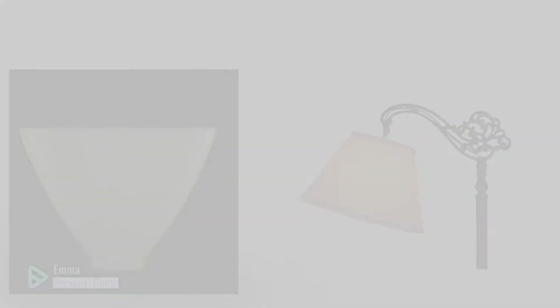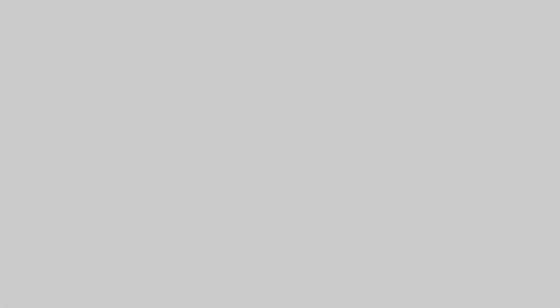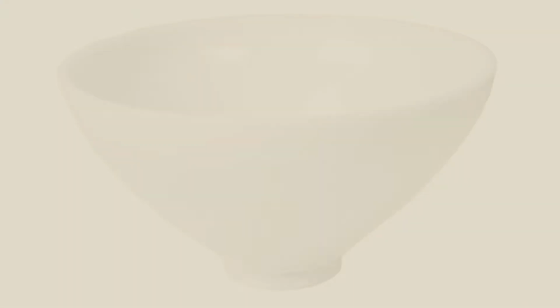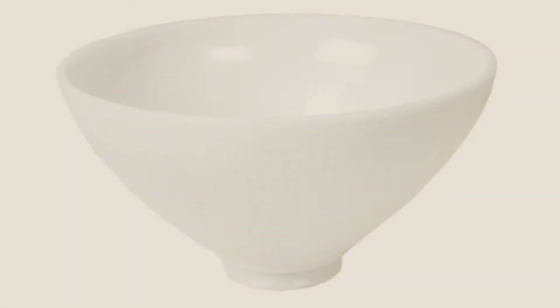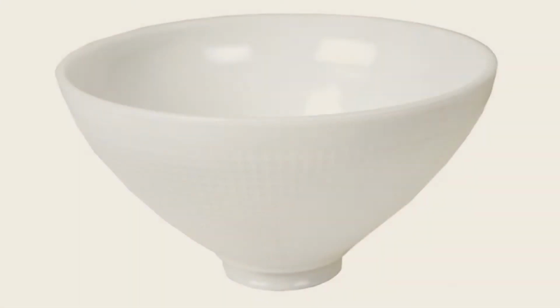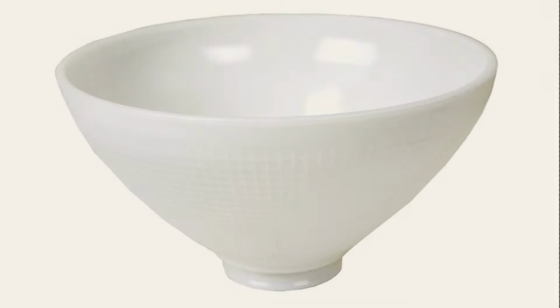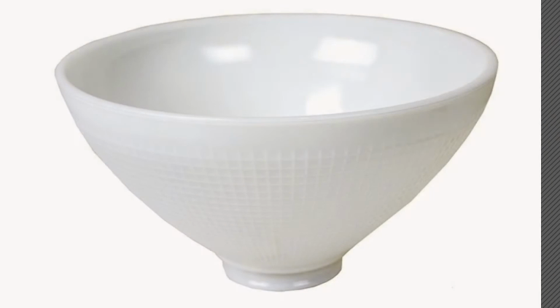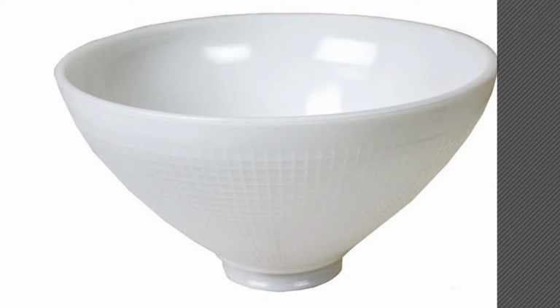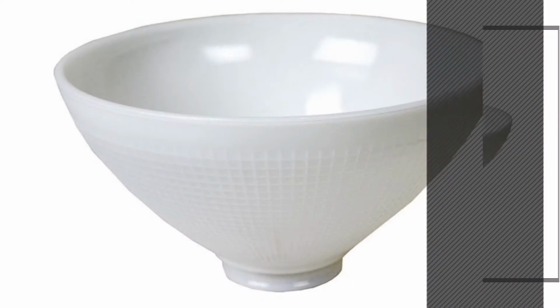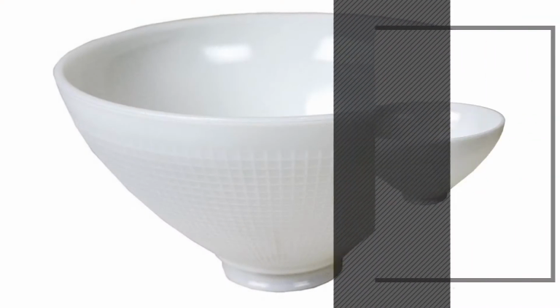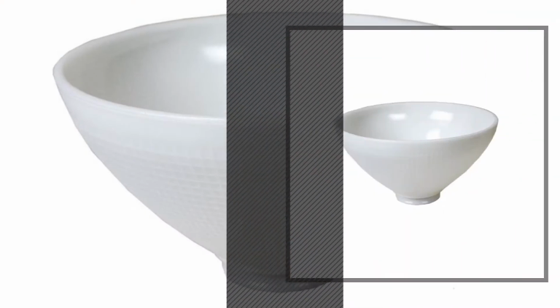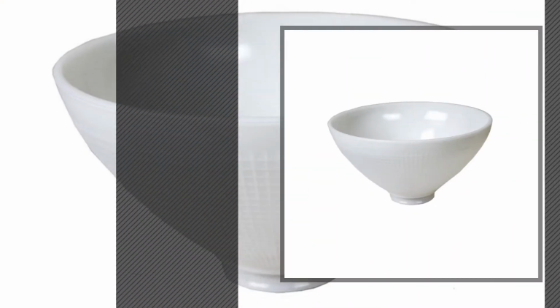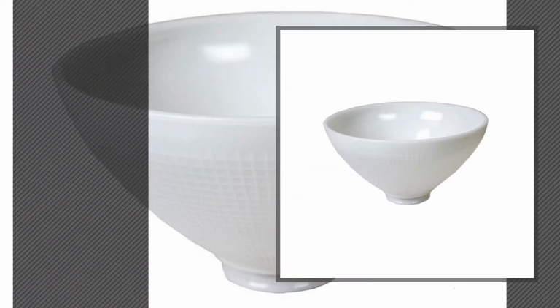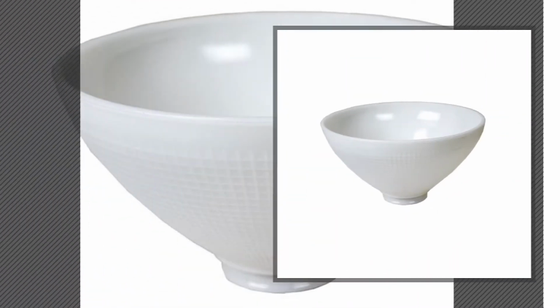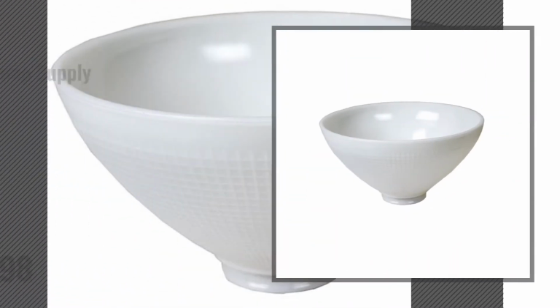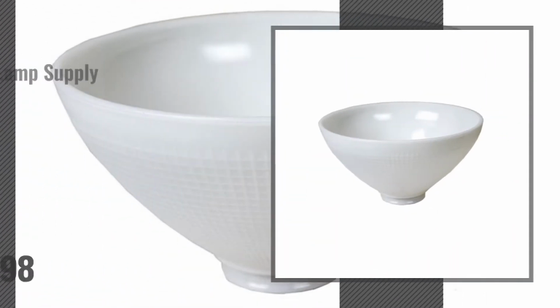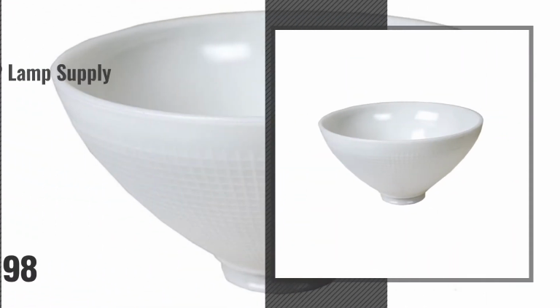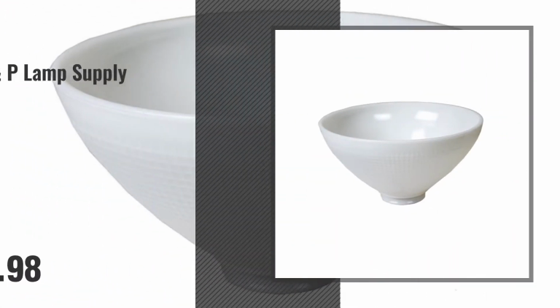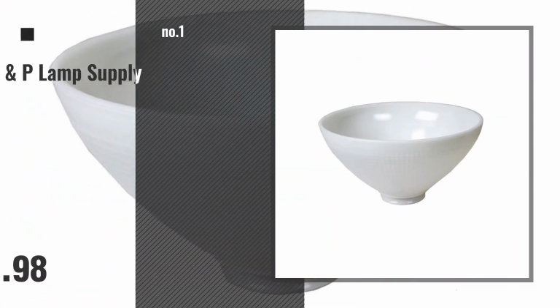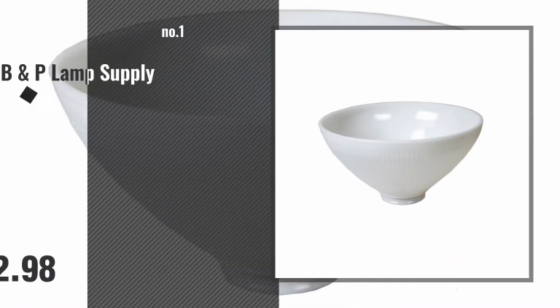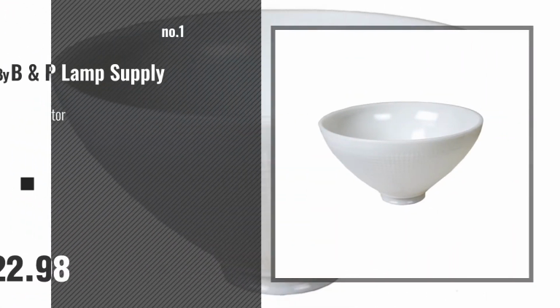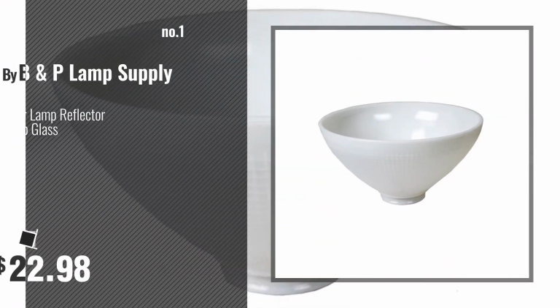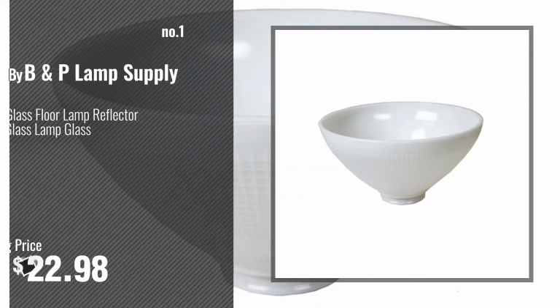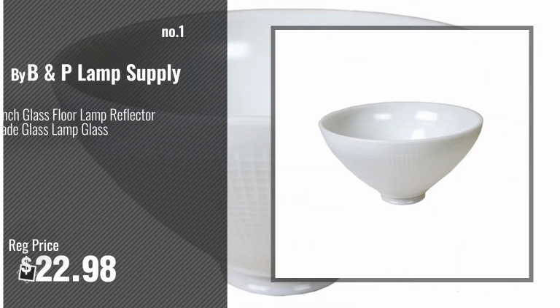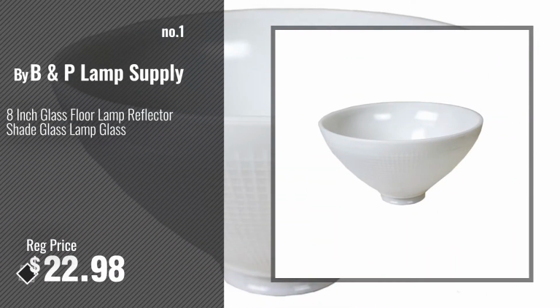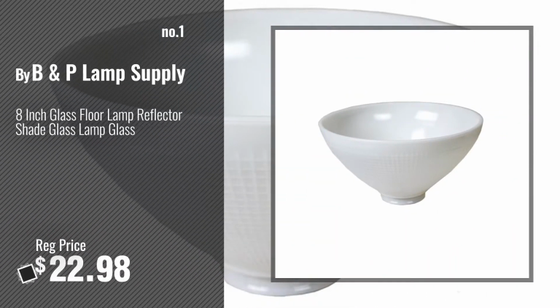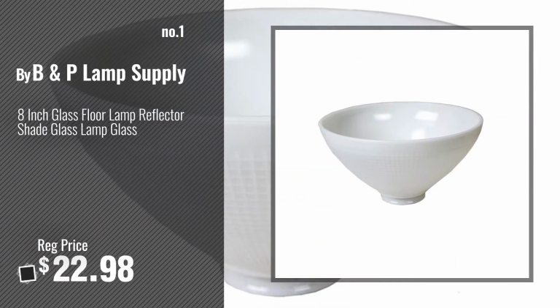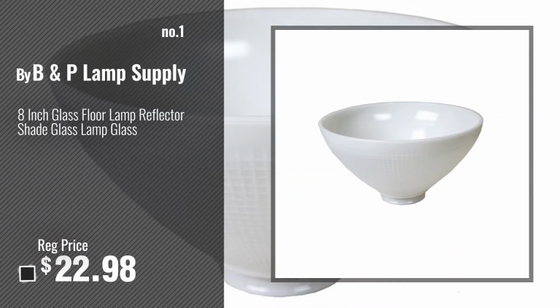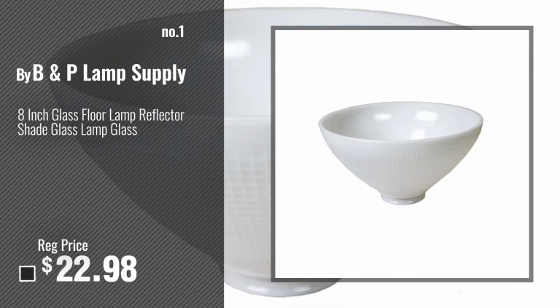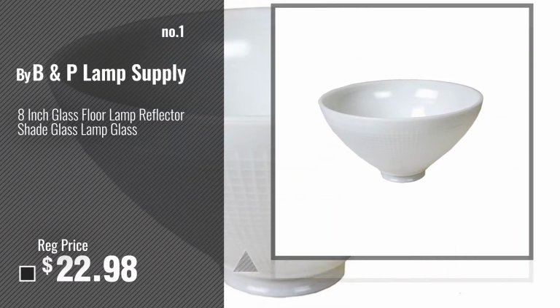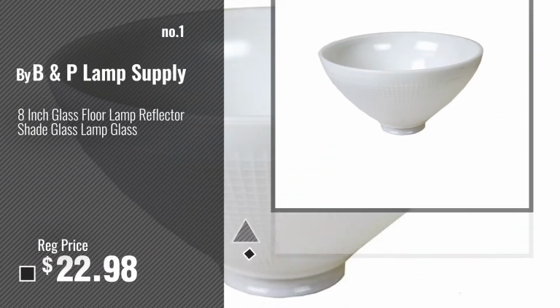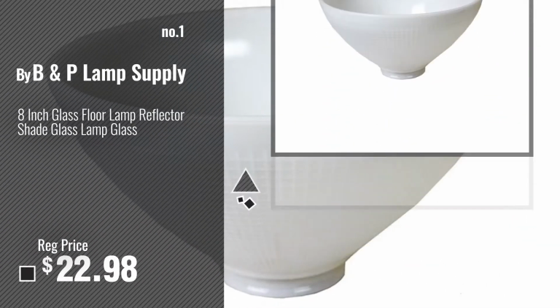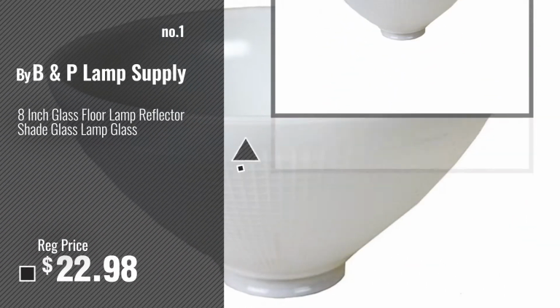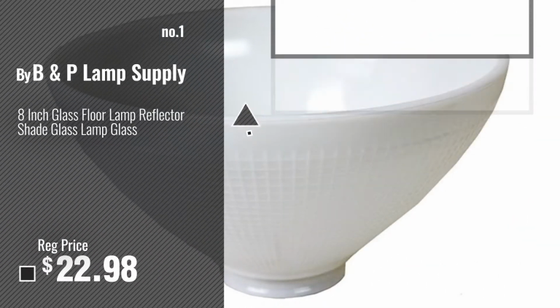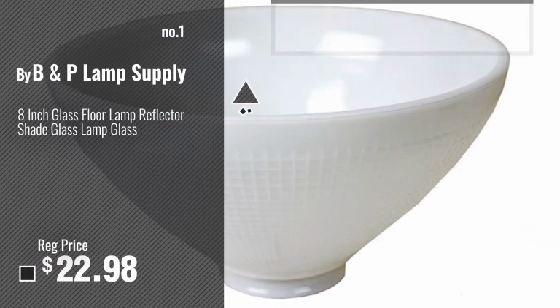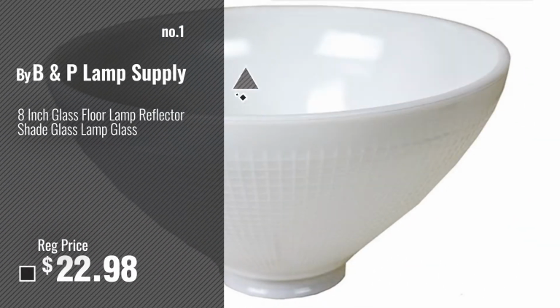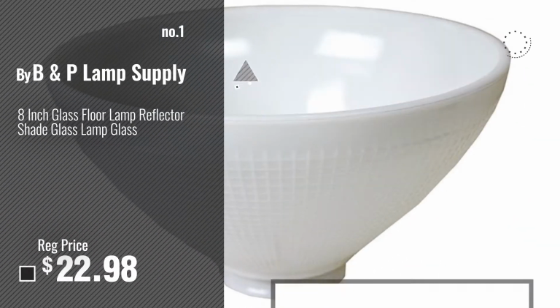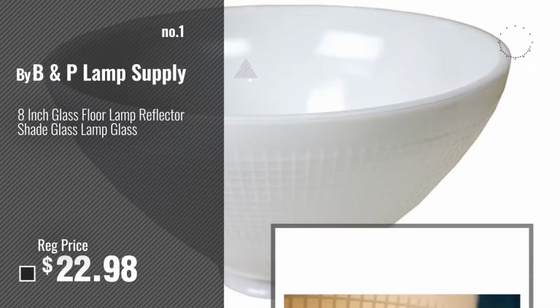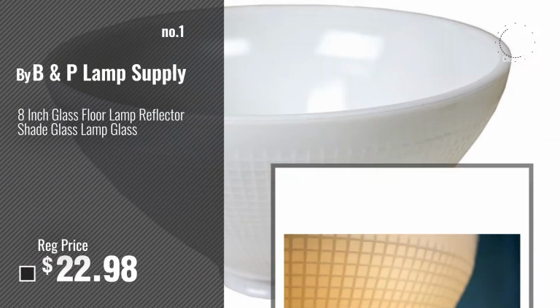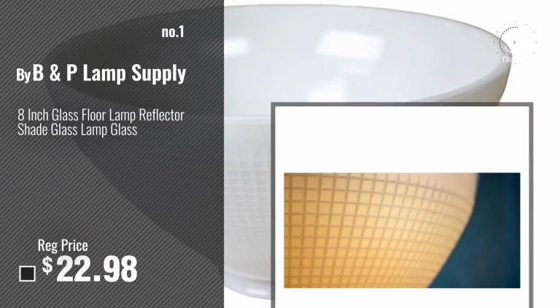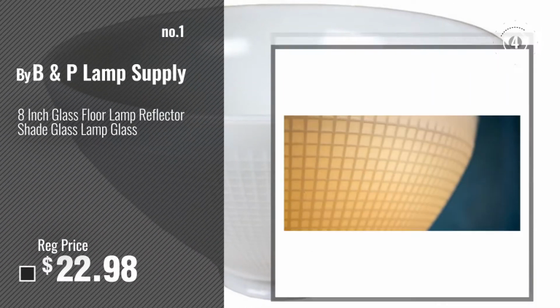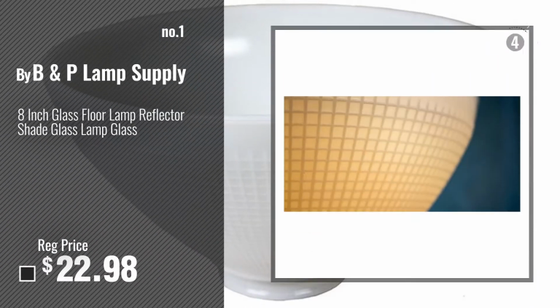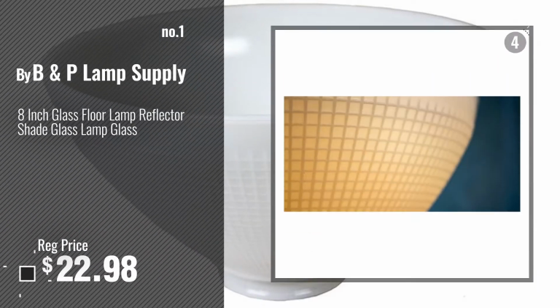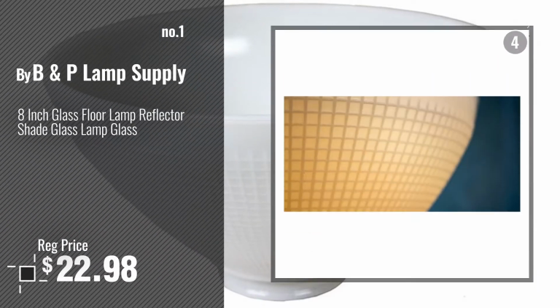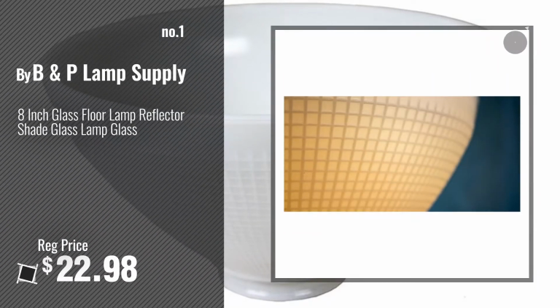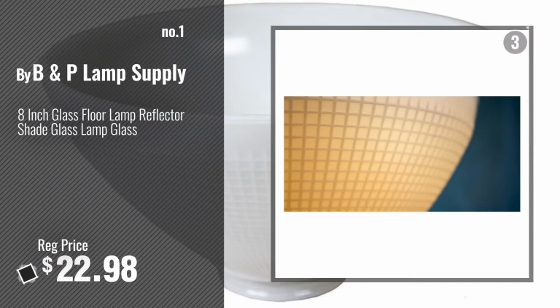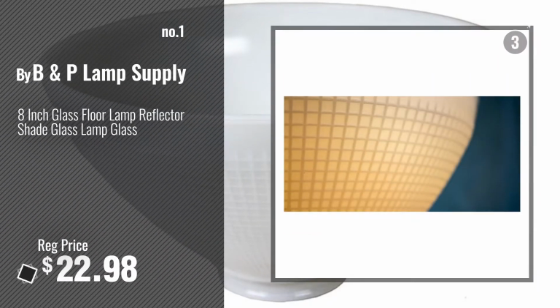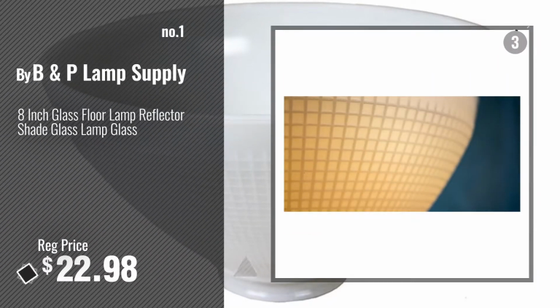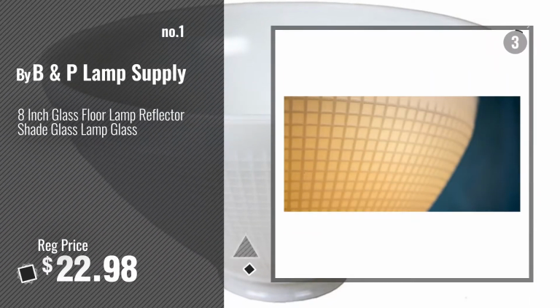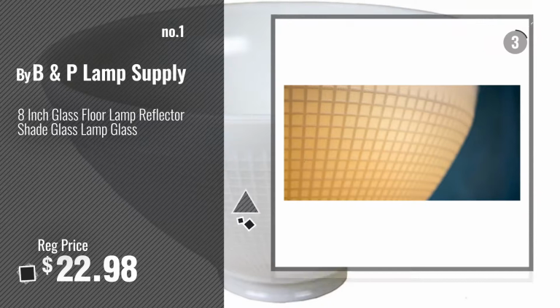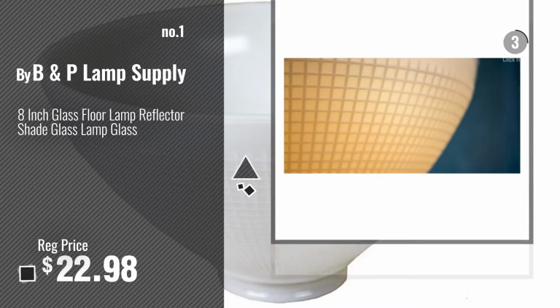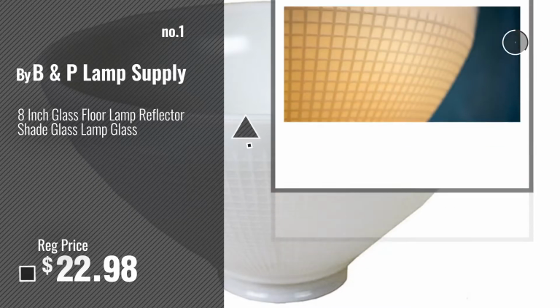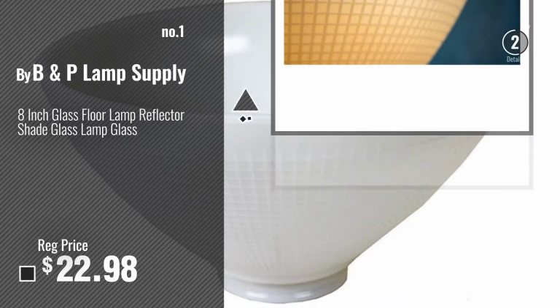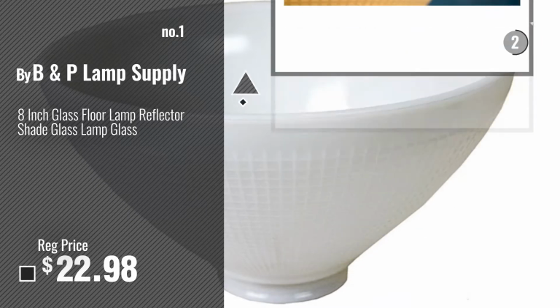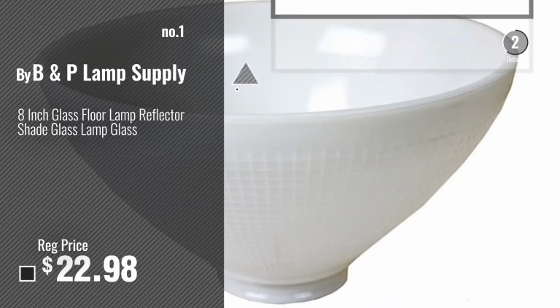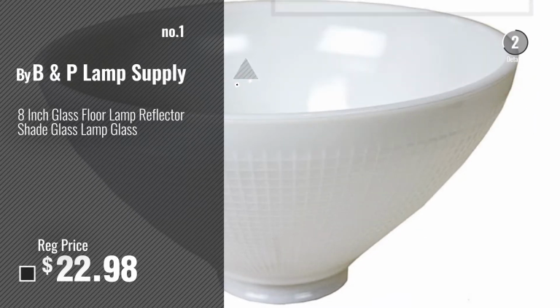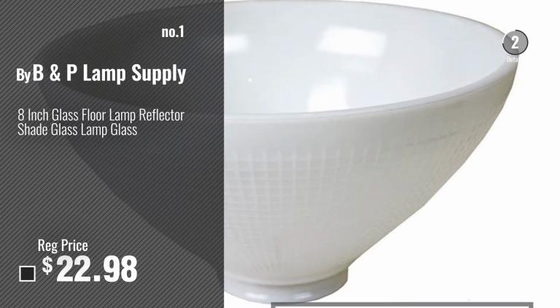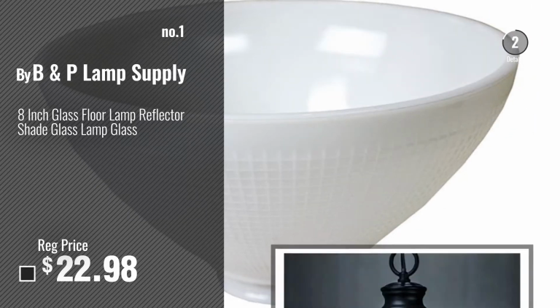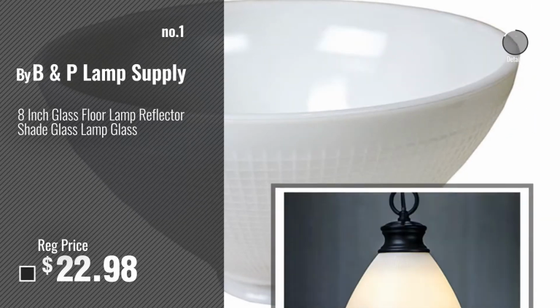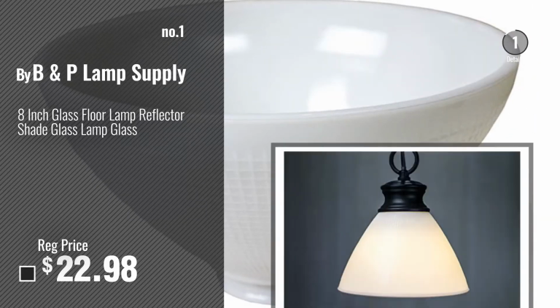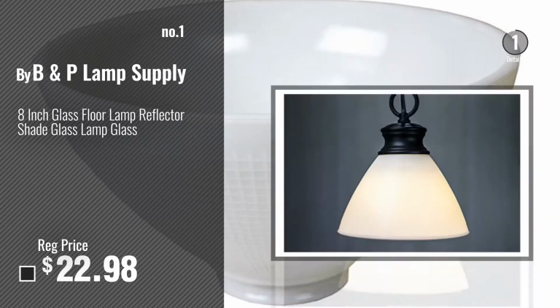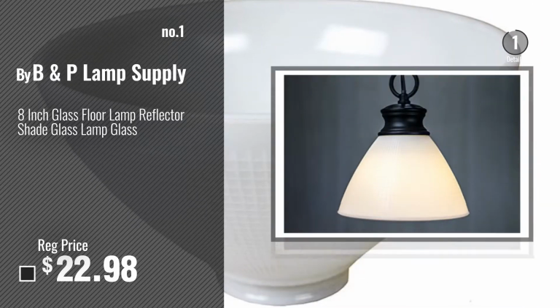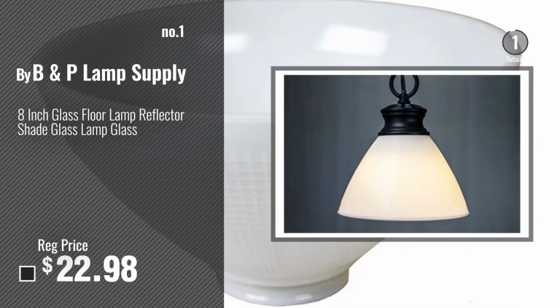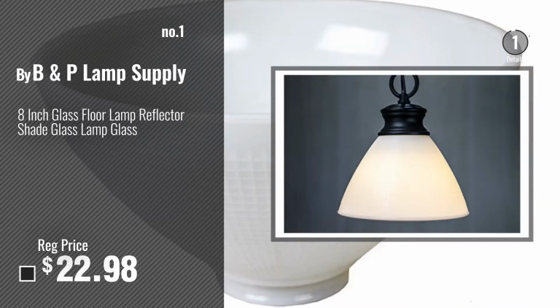Number 1, most popular, by B&P Lamp Supply. Watch this video, choose your favorite.